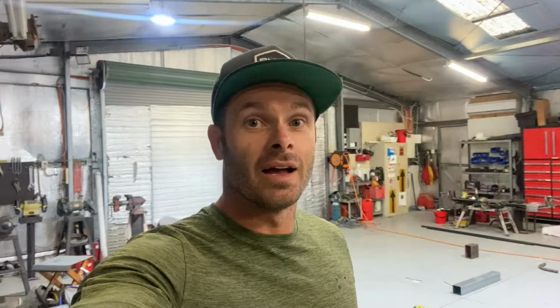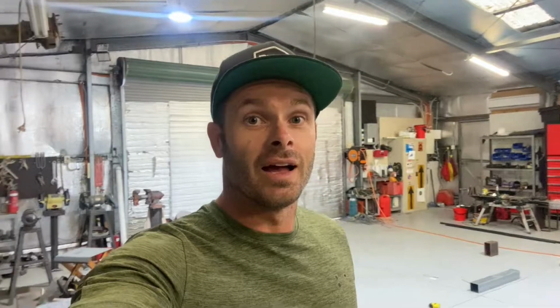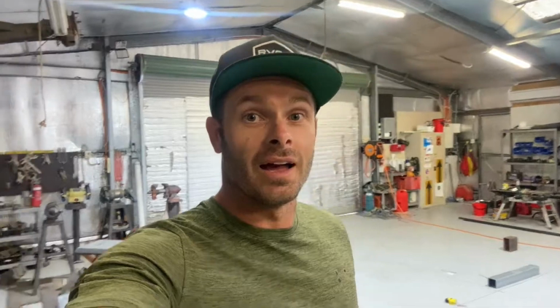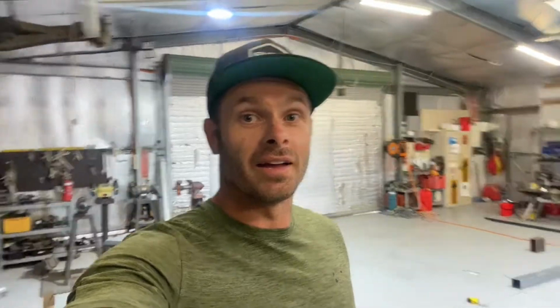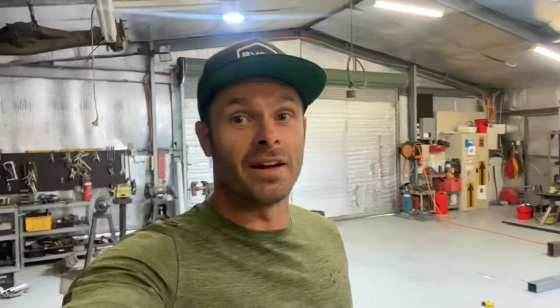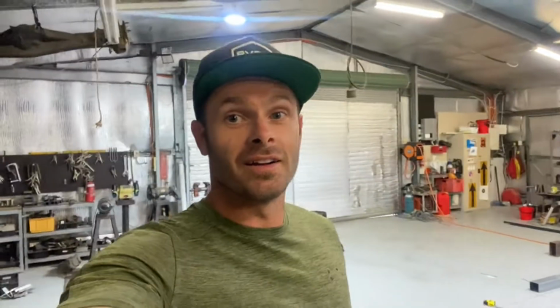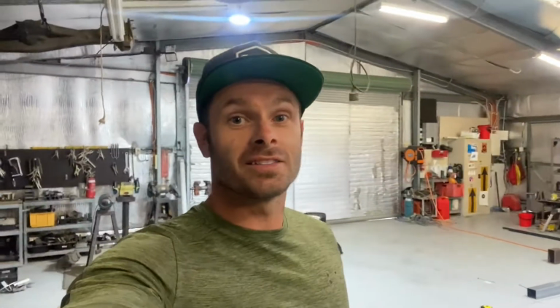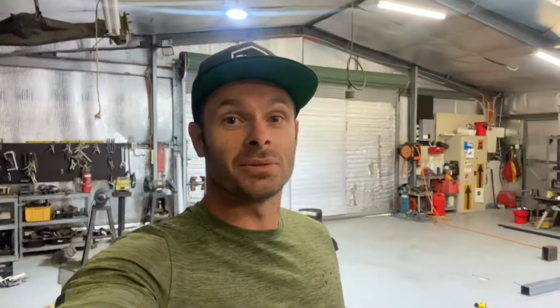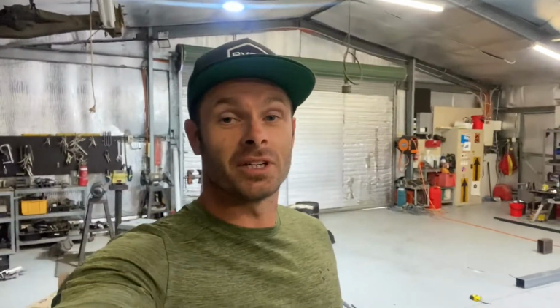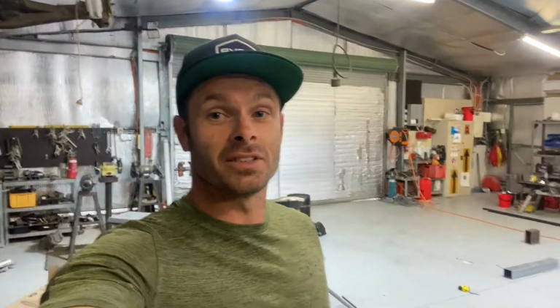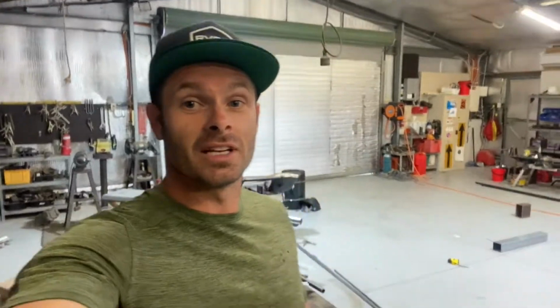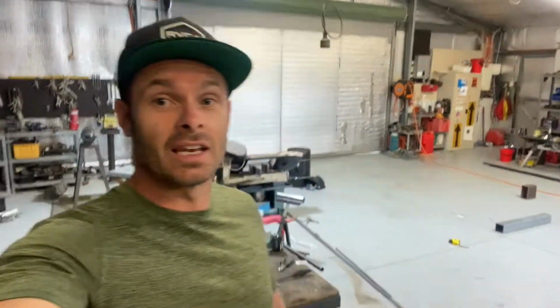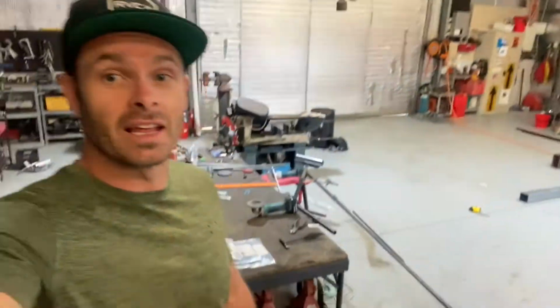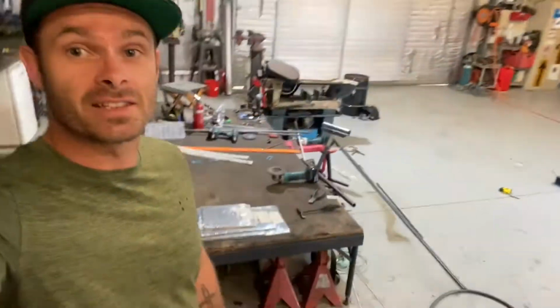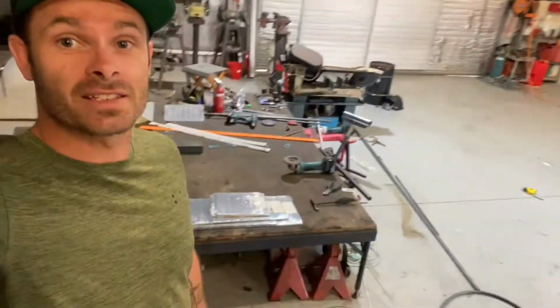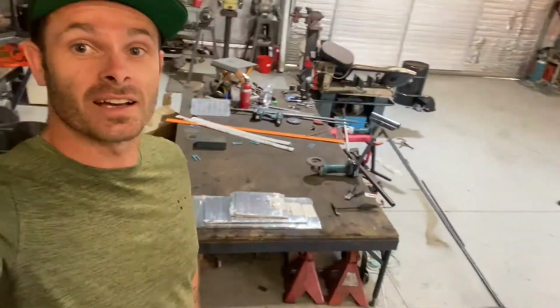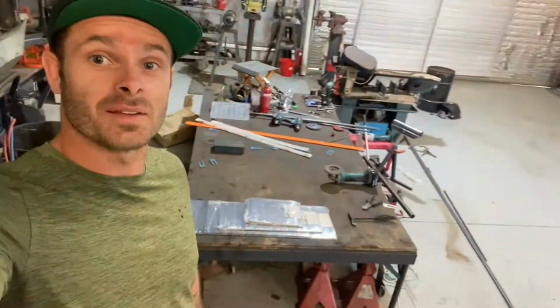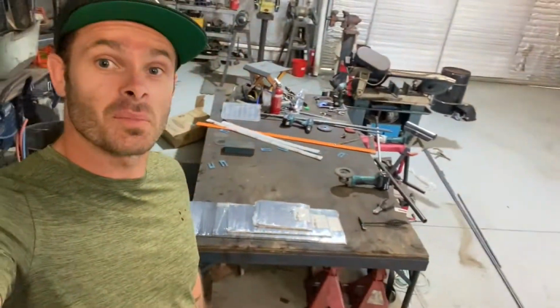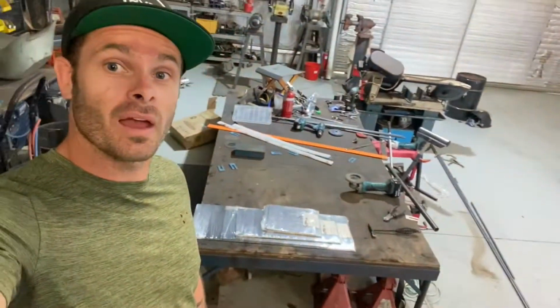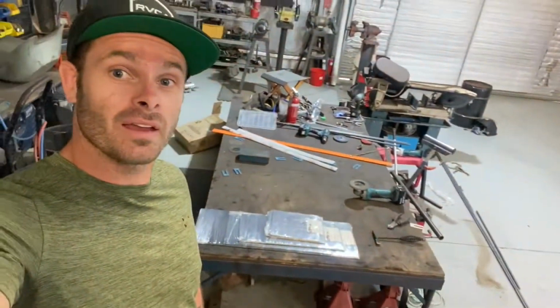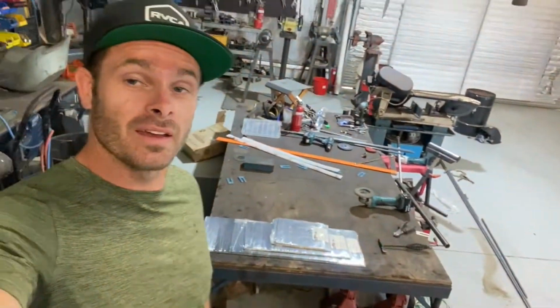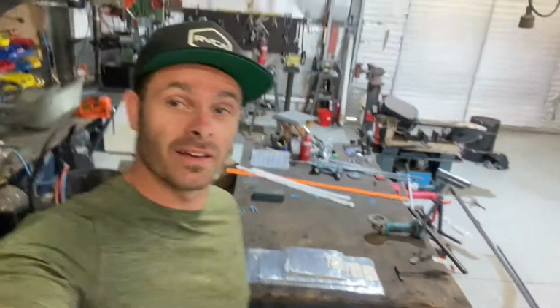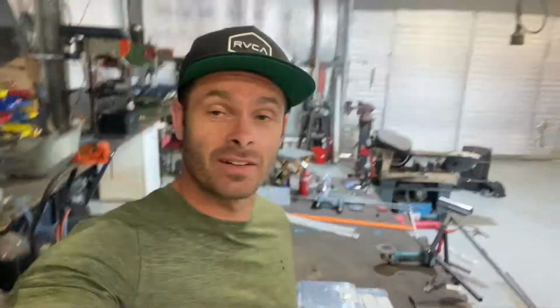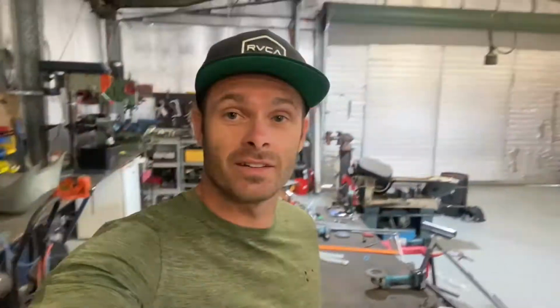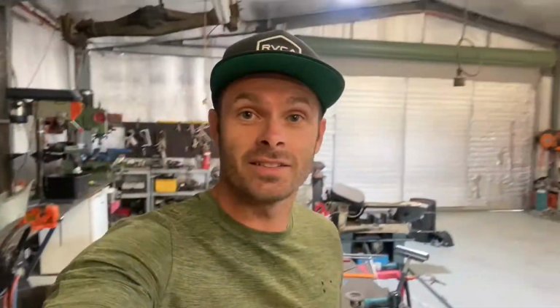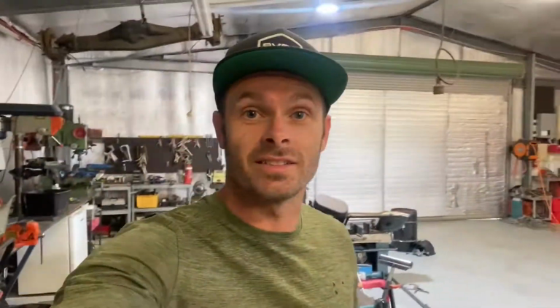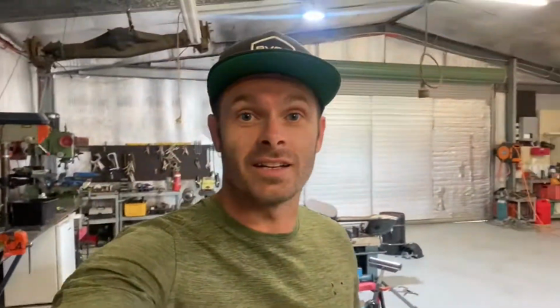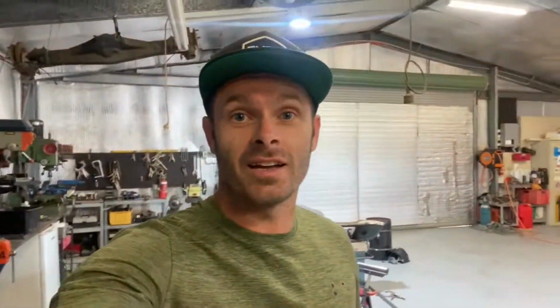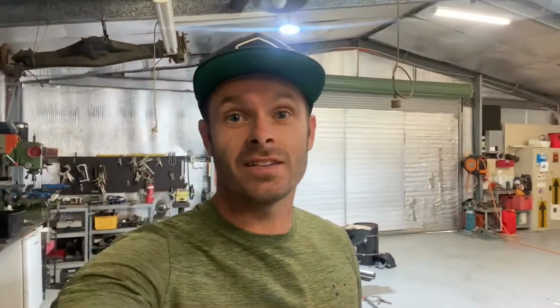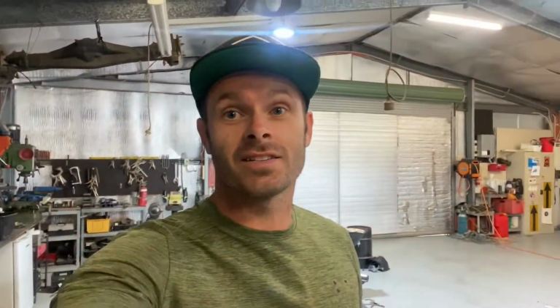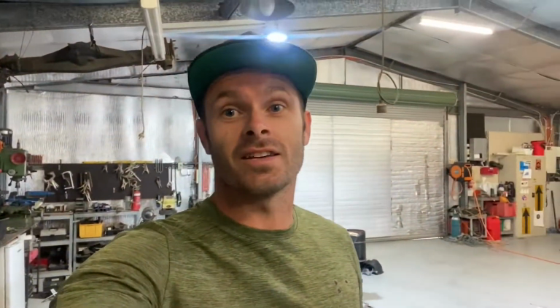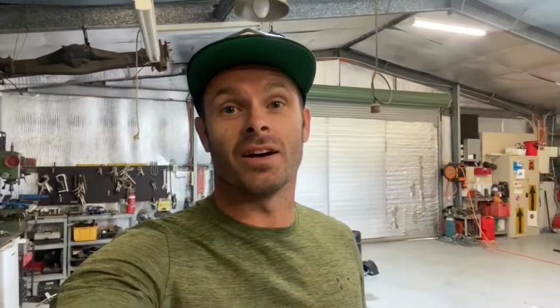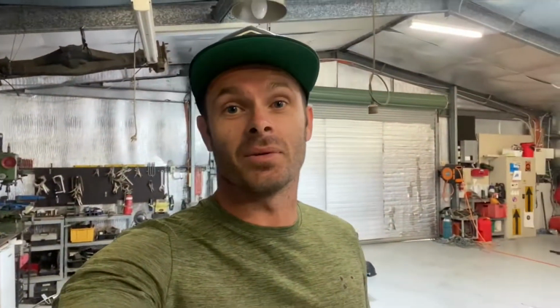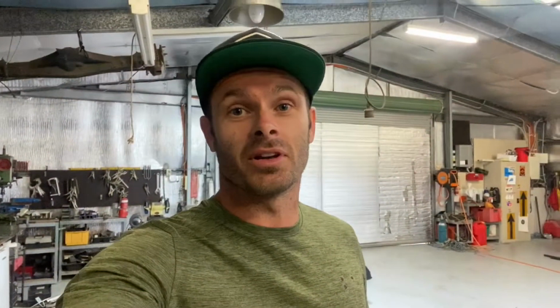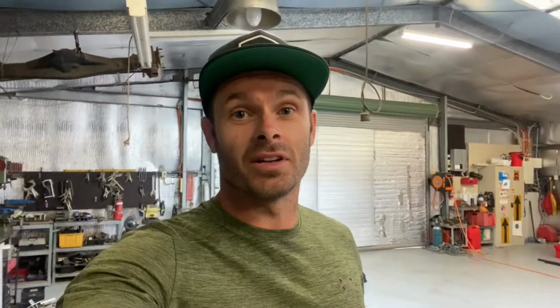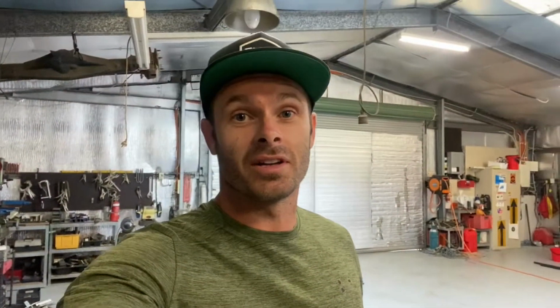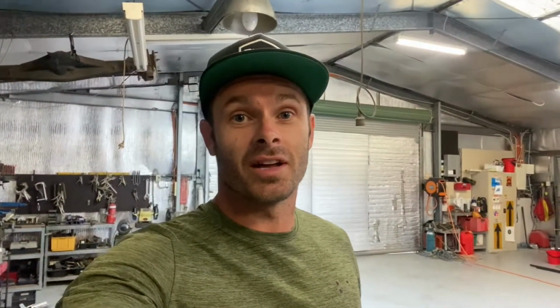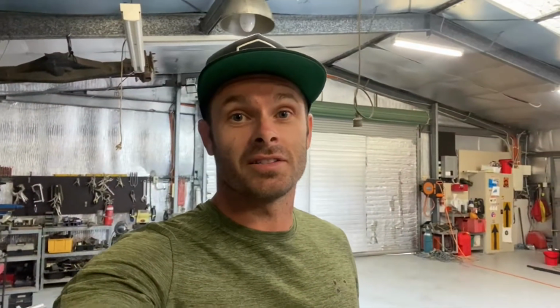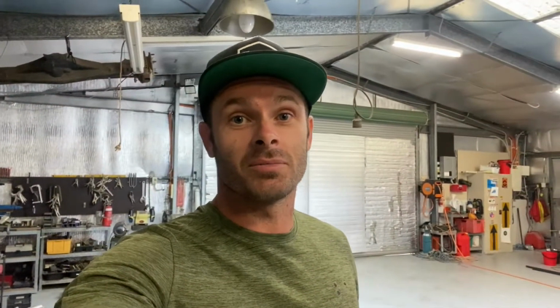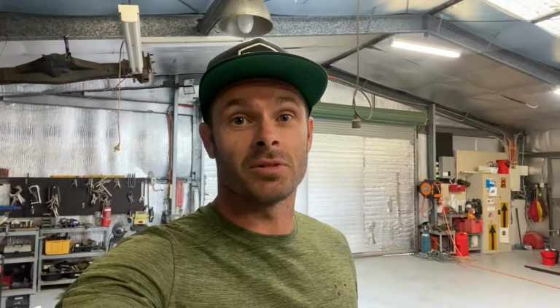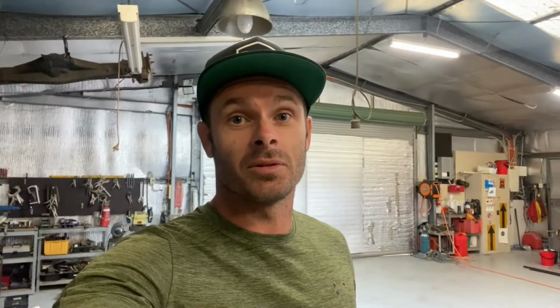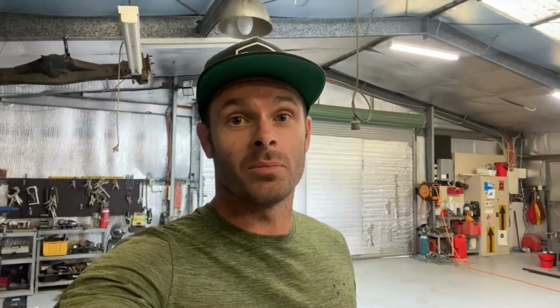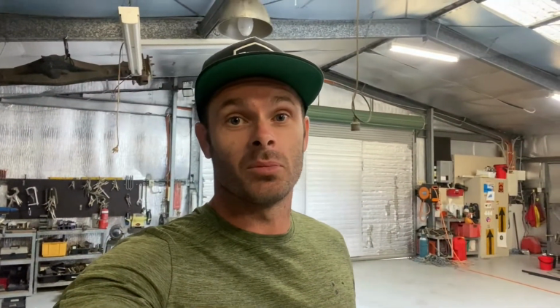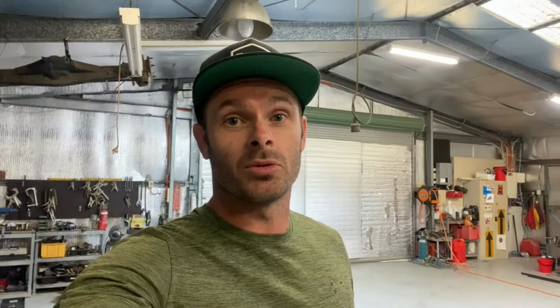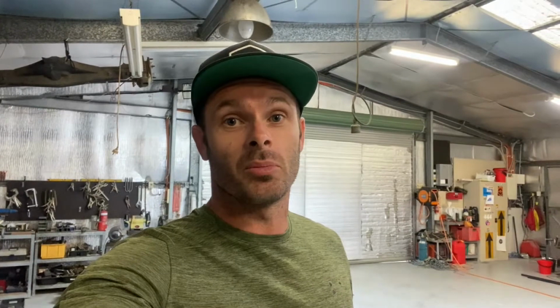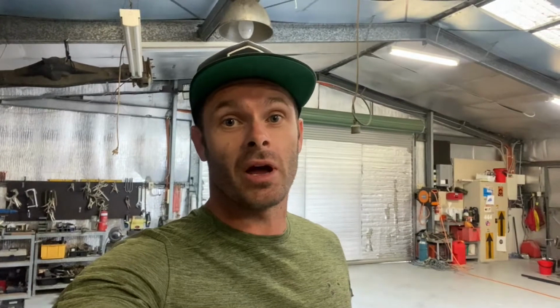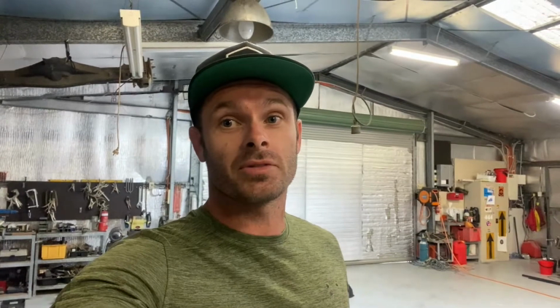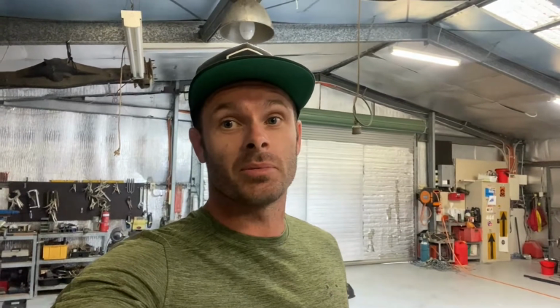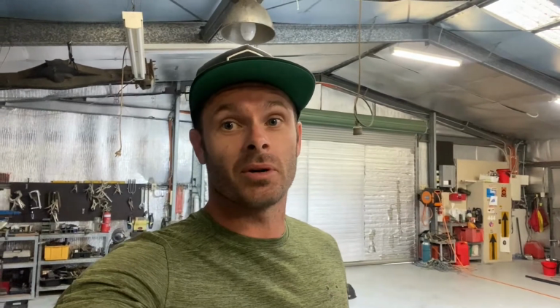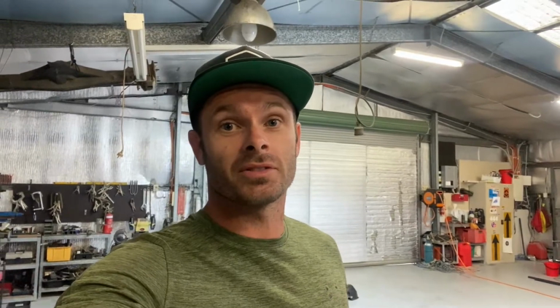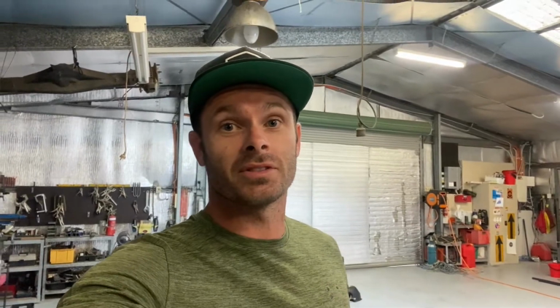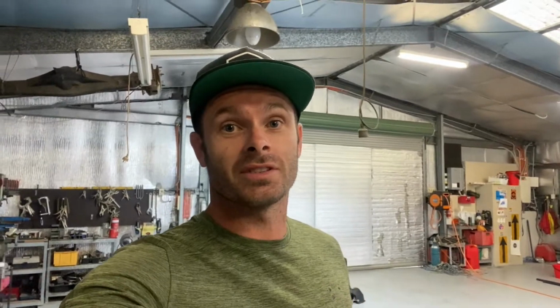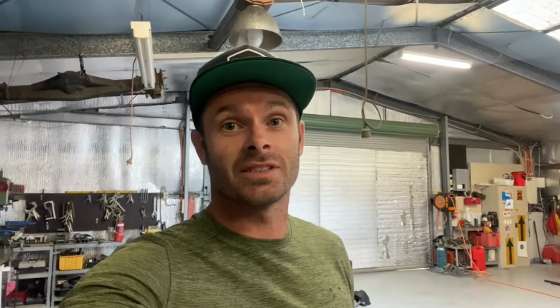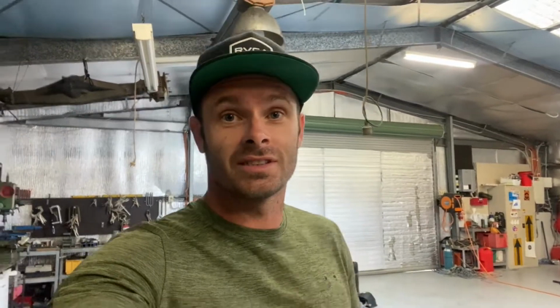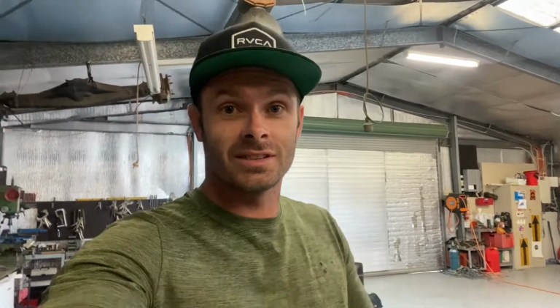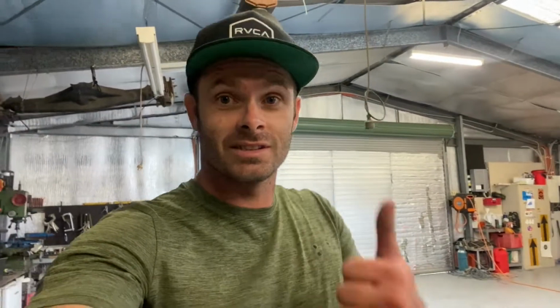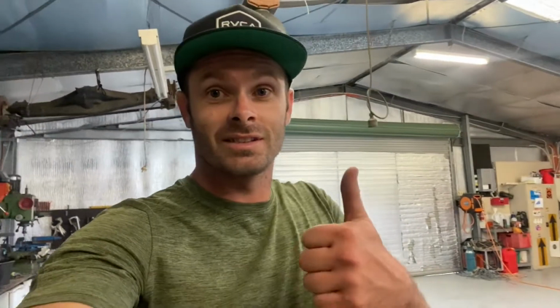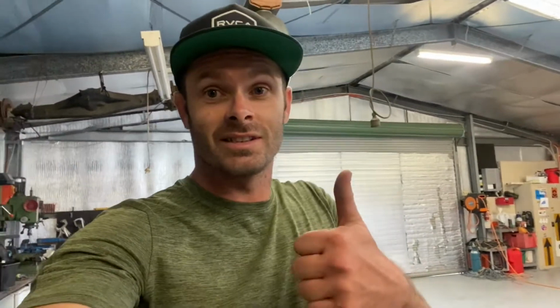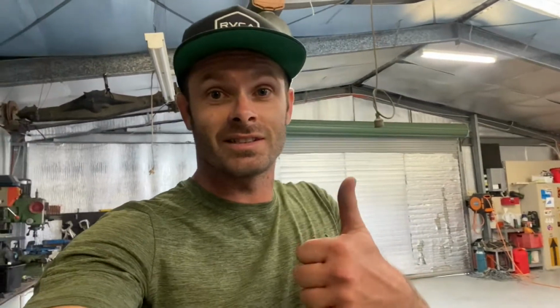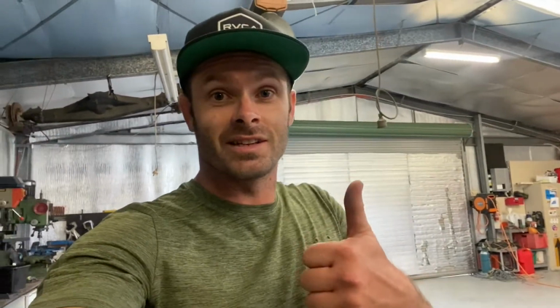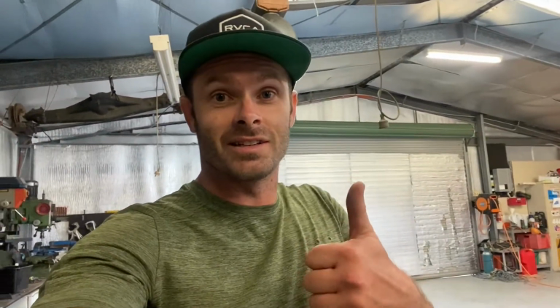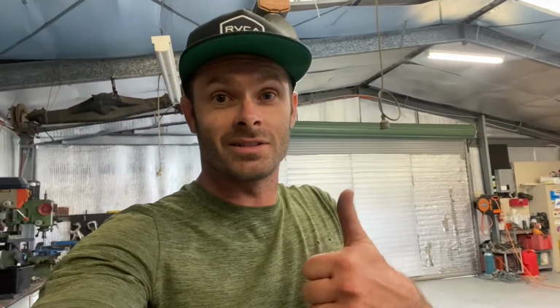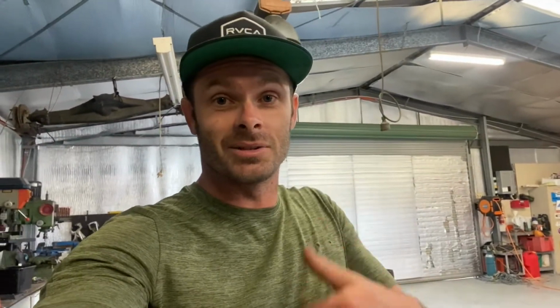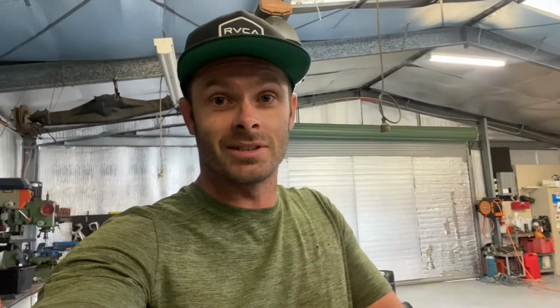Hey guys, so we got the laser cutting back today, so we're gonna attempt to build the battery boxes. Let's get into it.